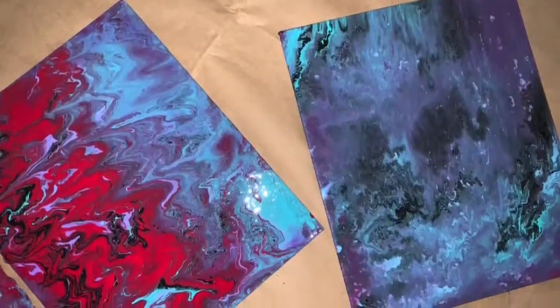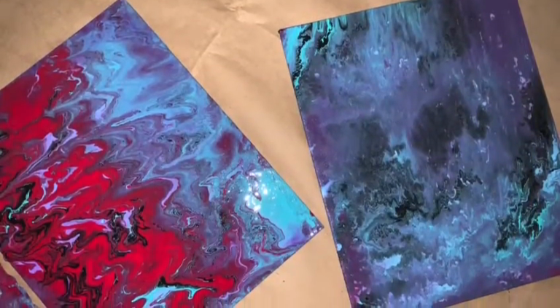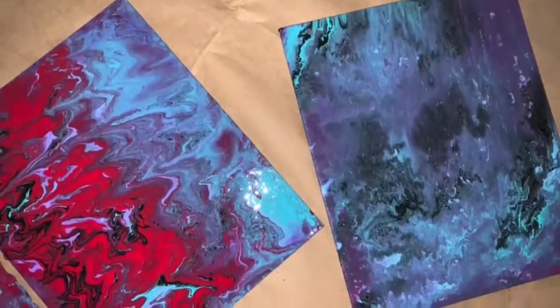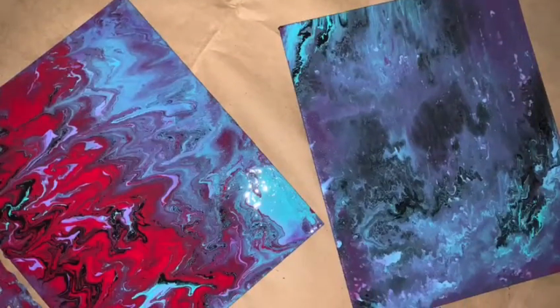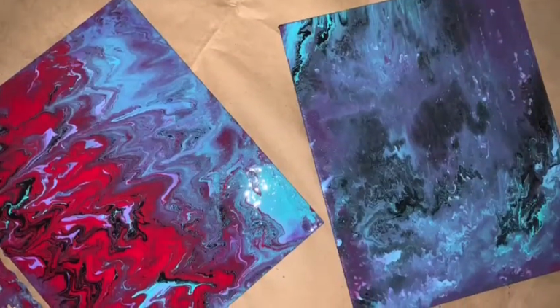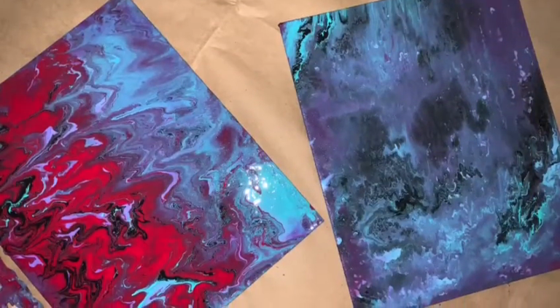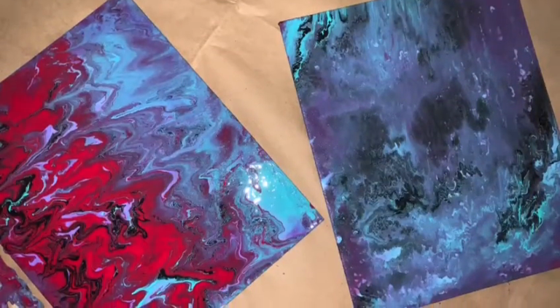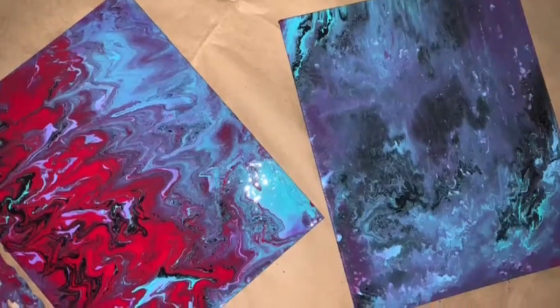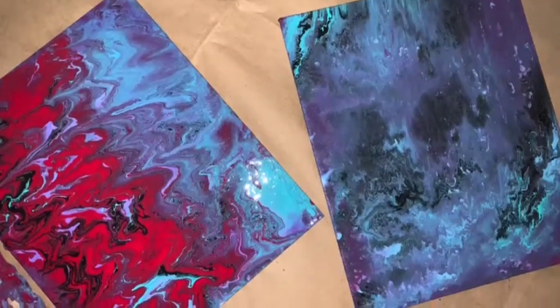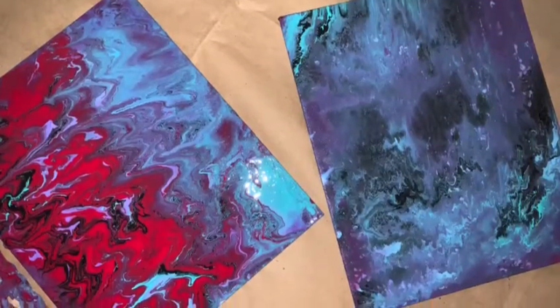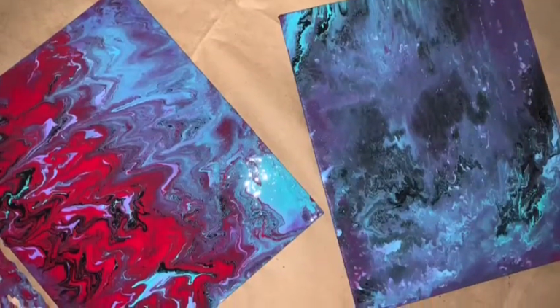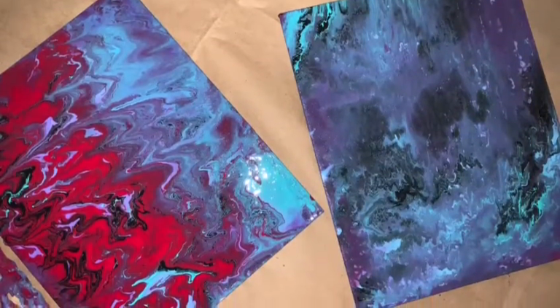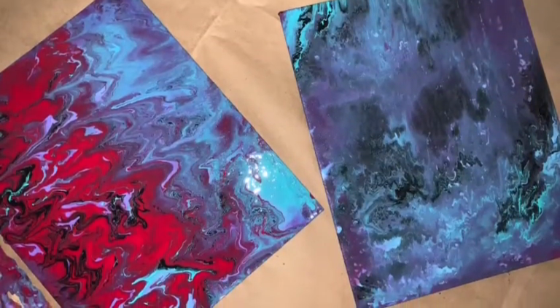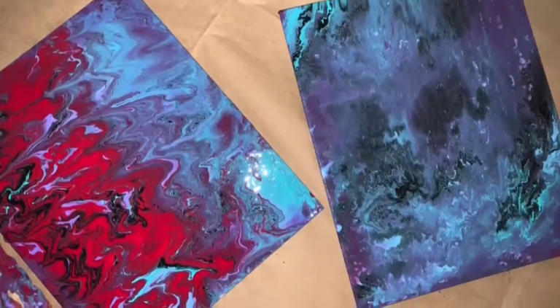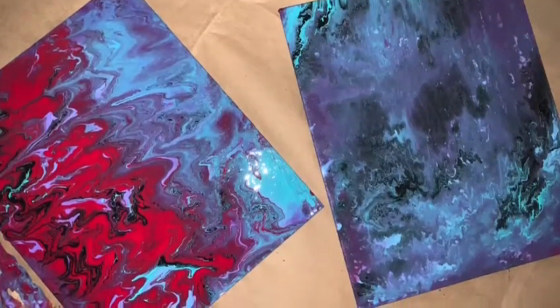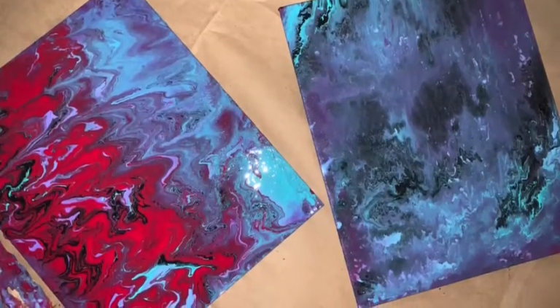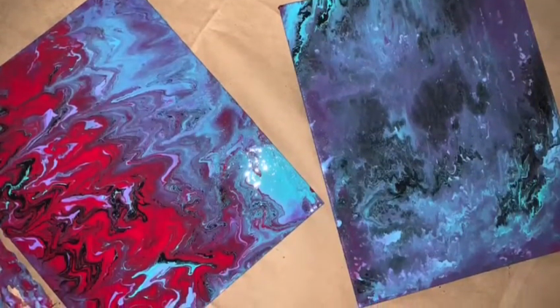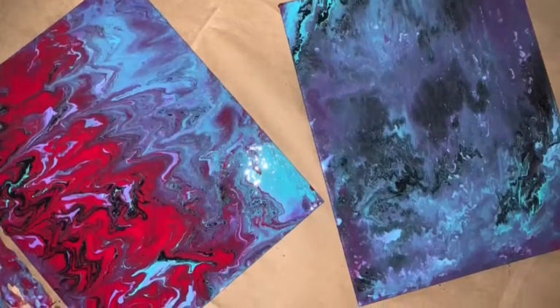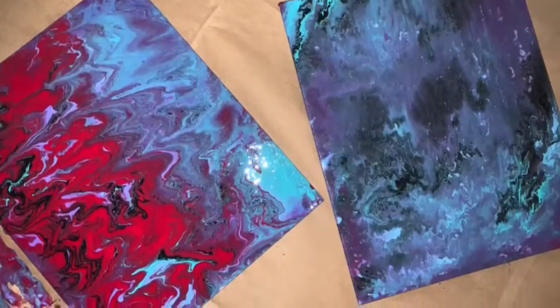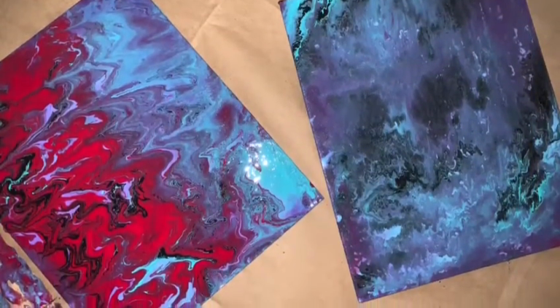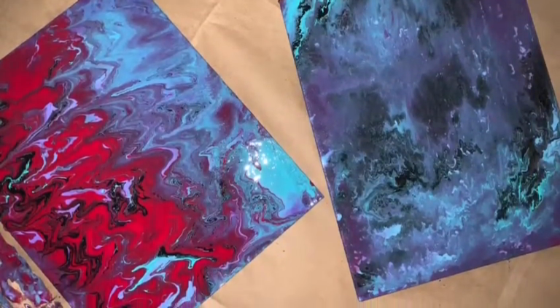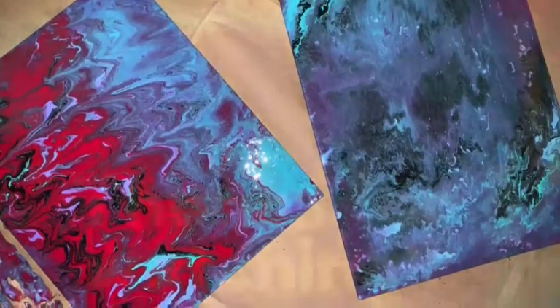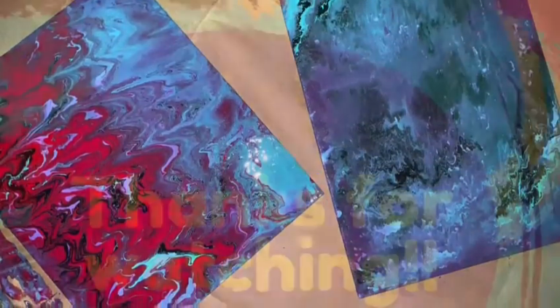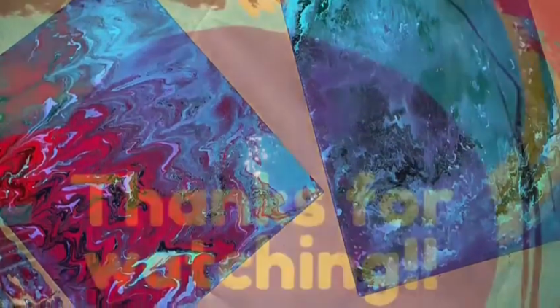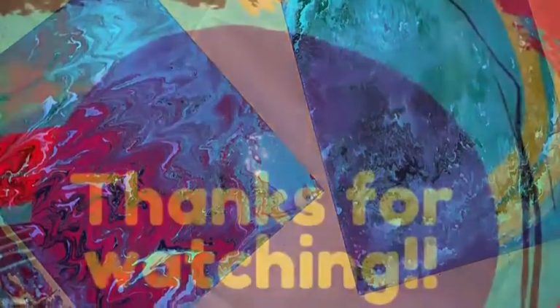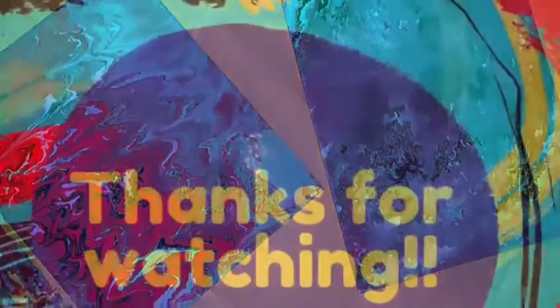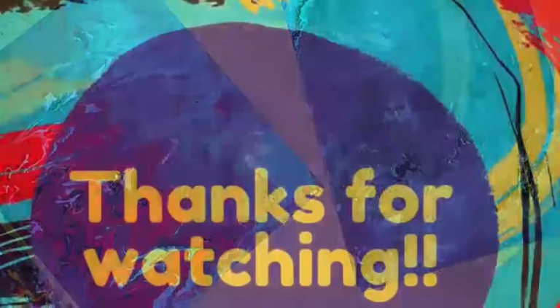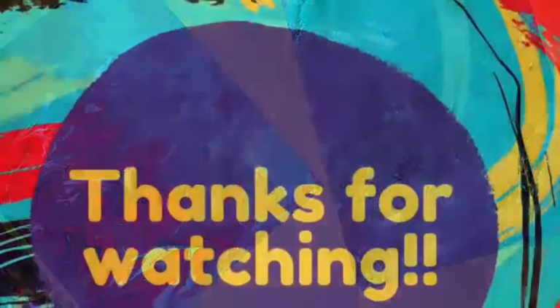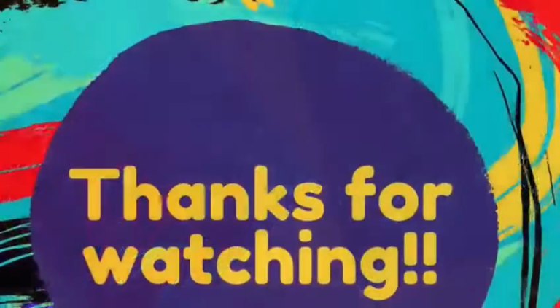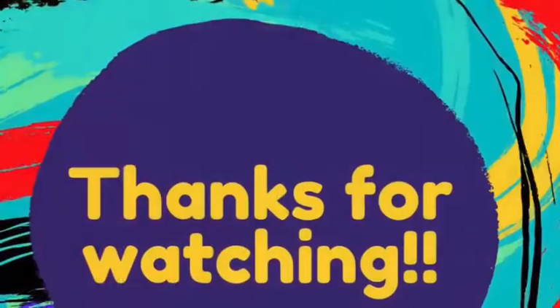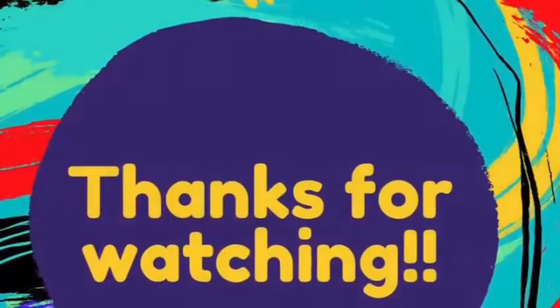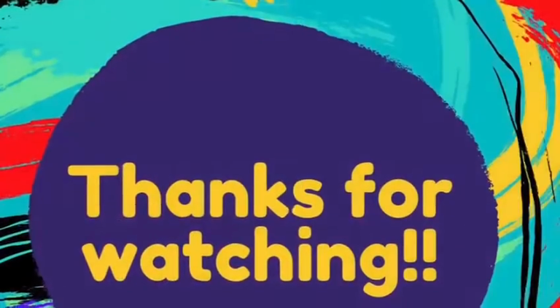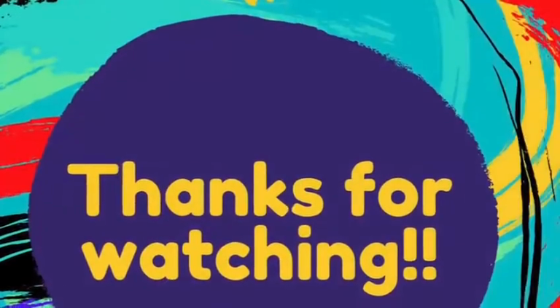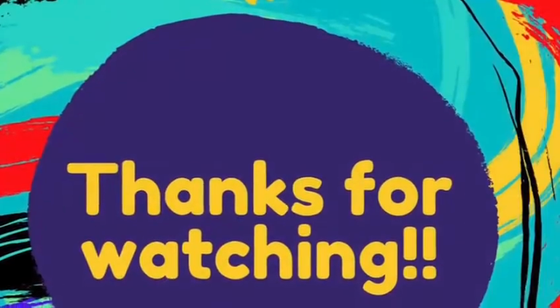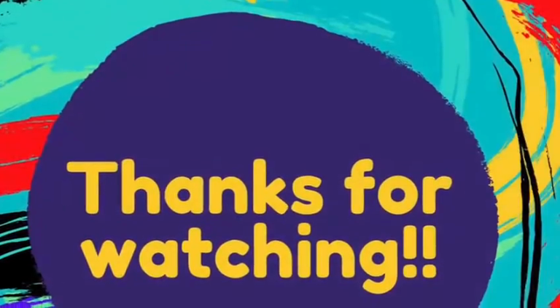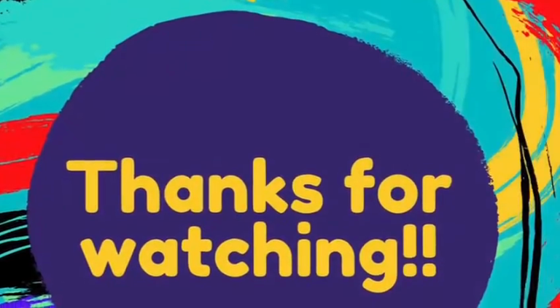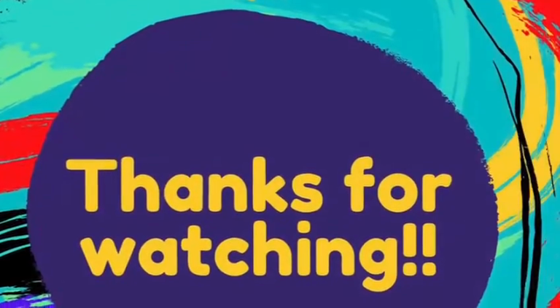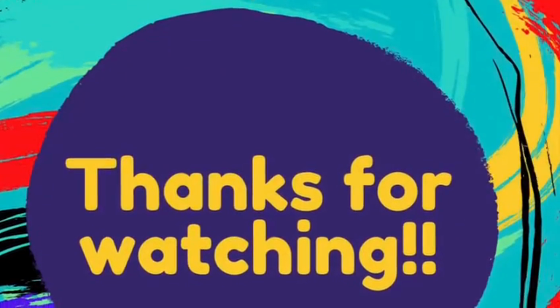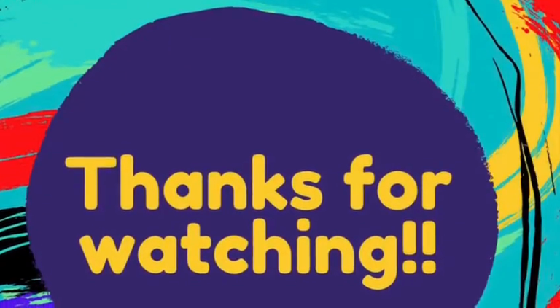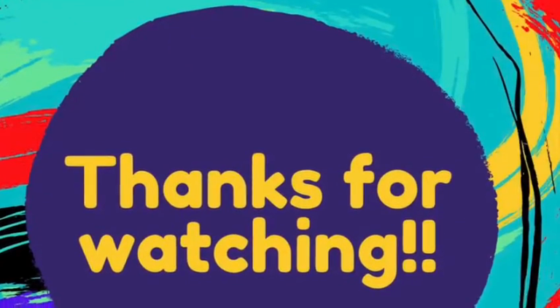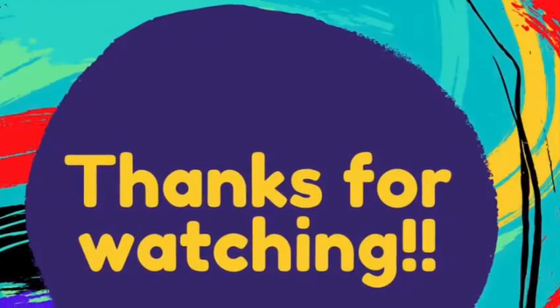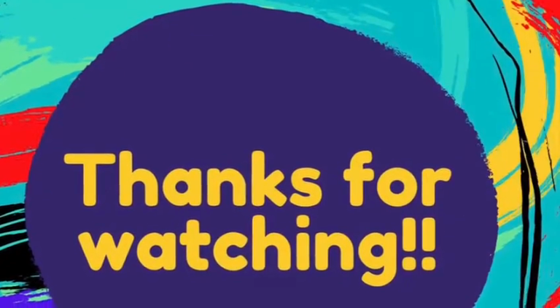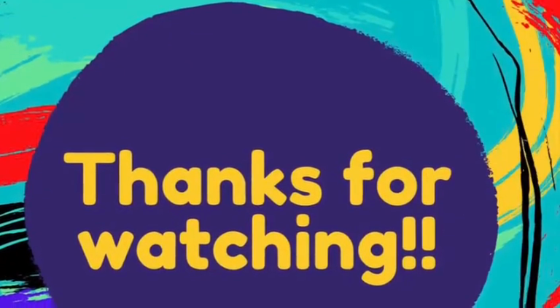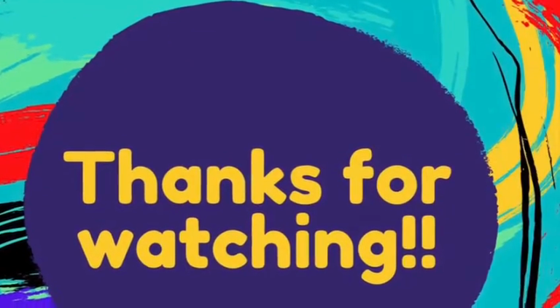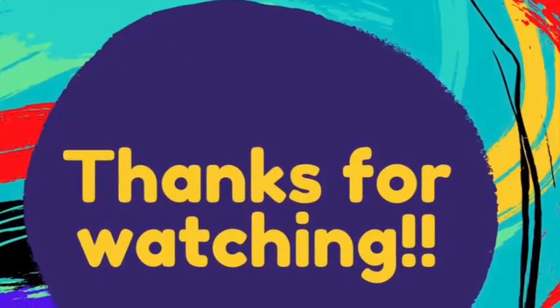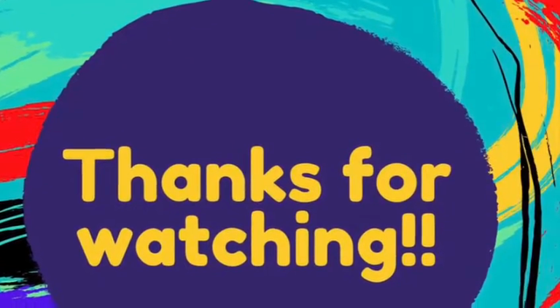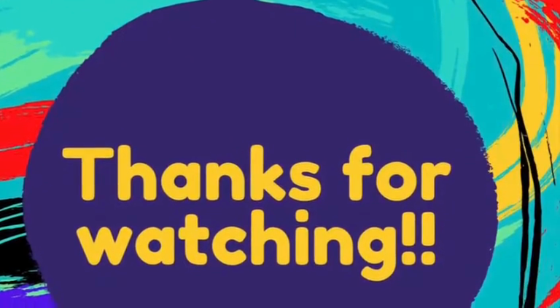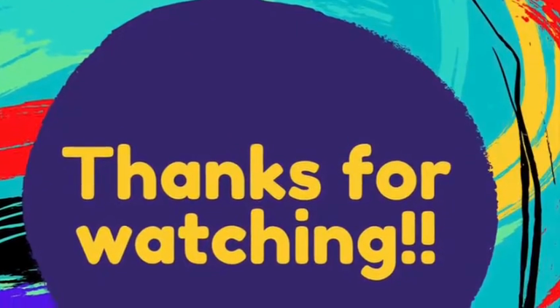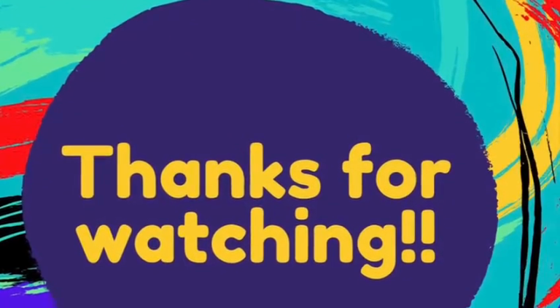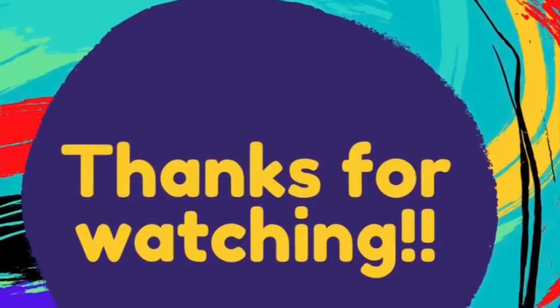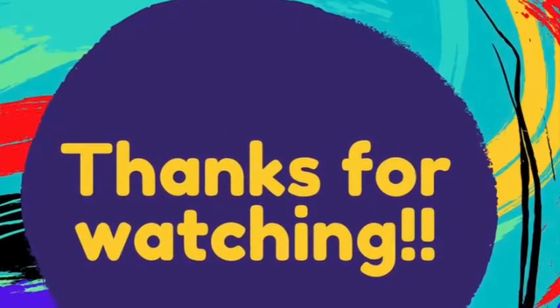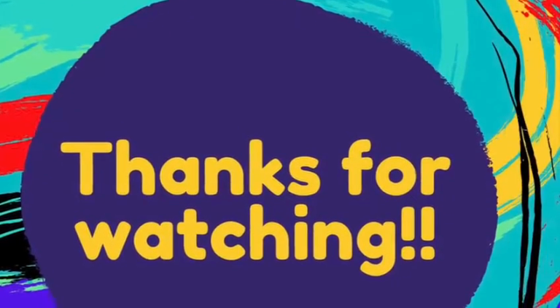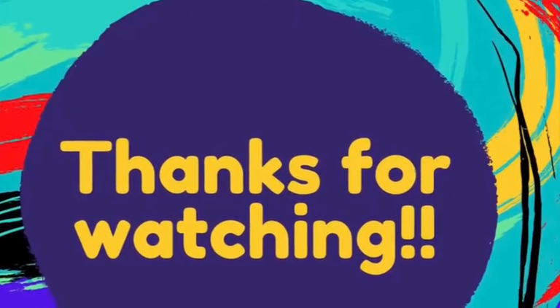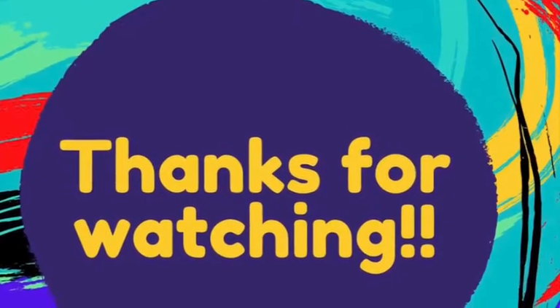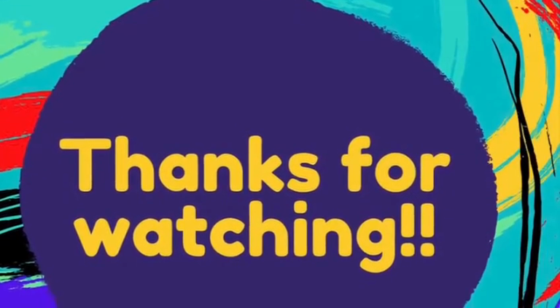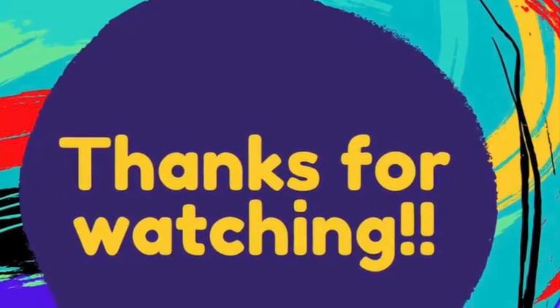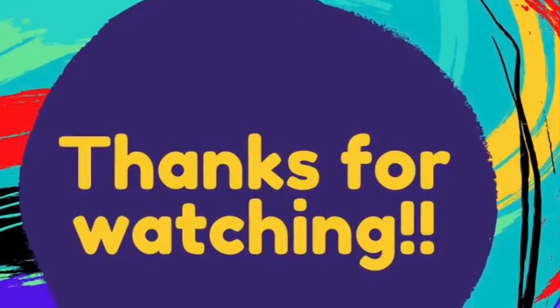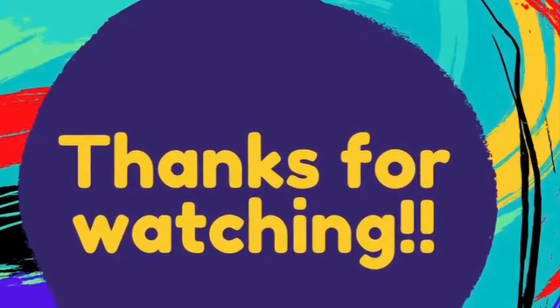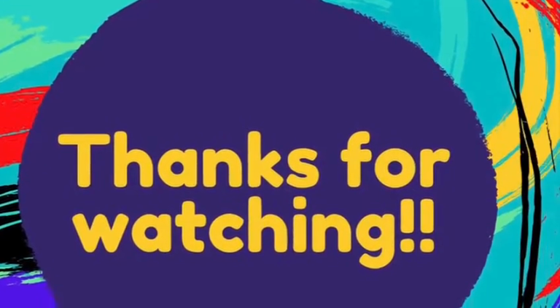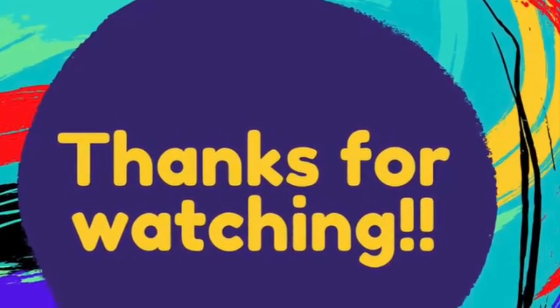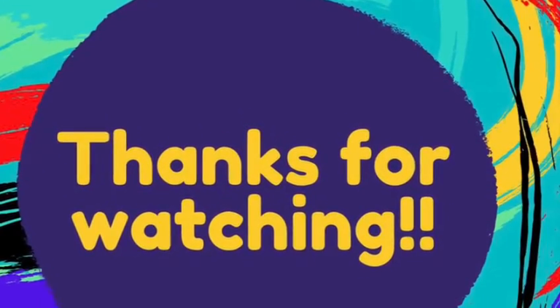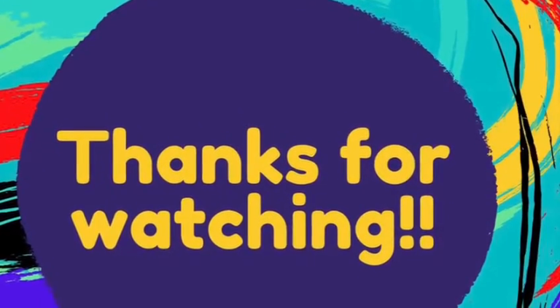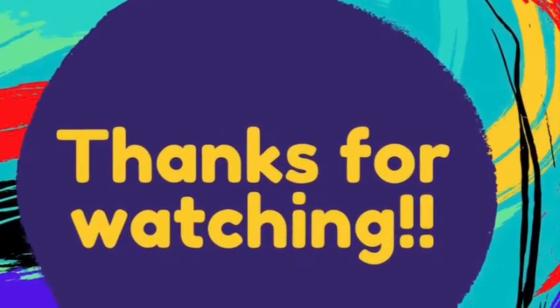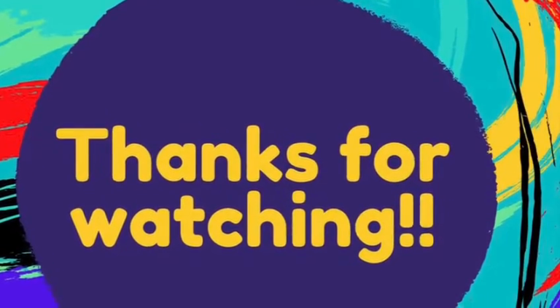Hopefully you get to try it out as well and use different colors. Thanks so much for watching and make sure to like and subscribe.